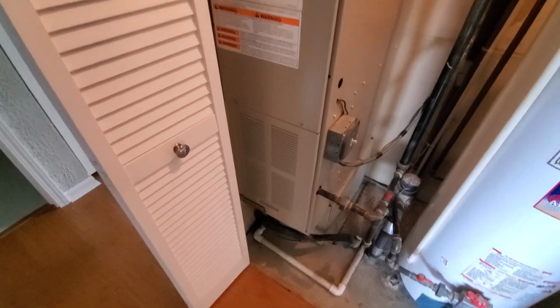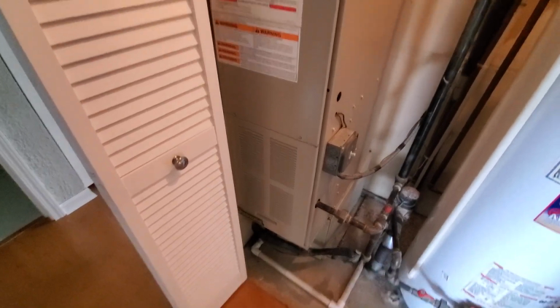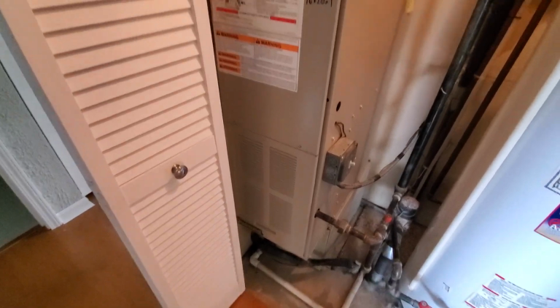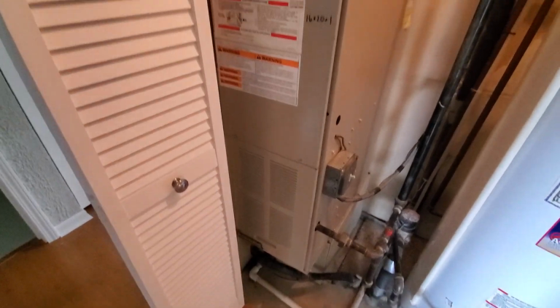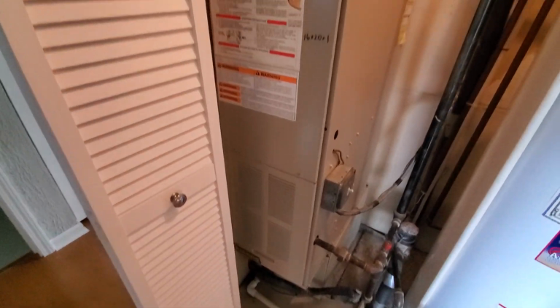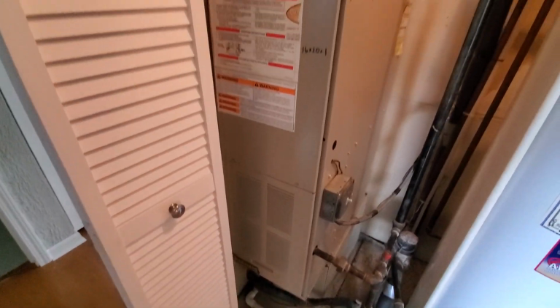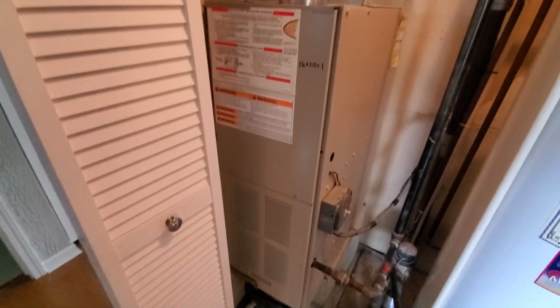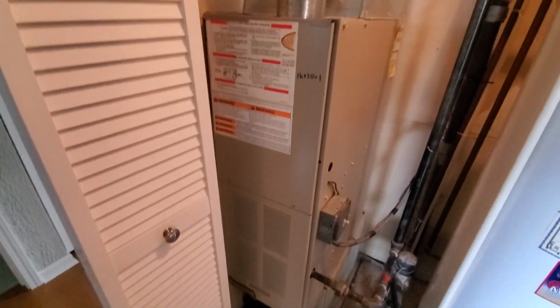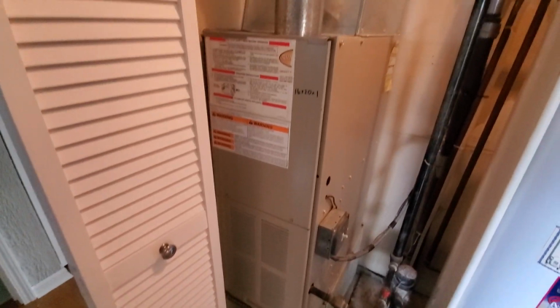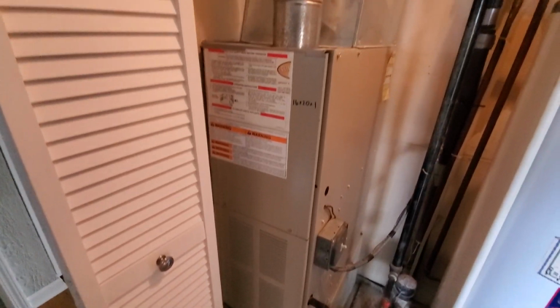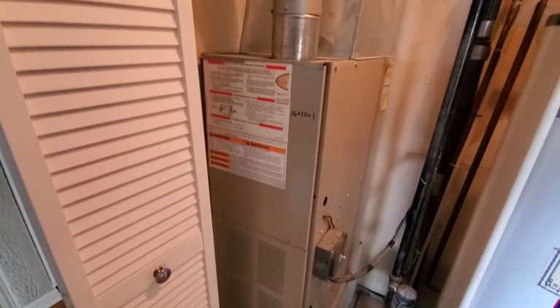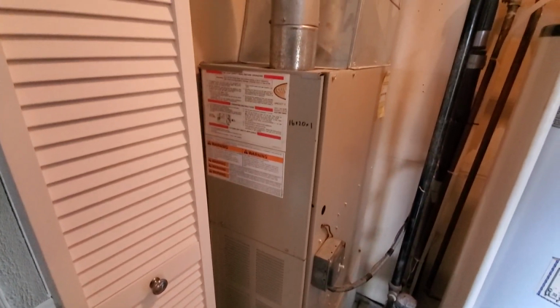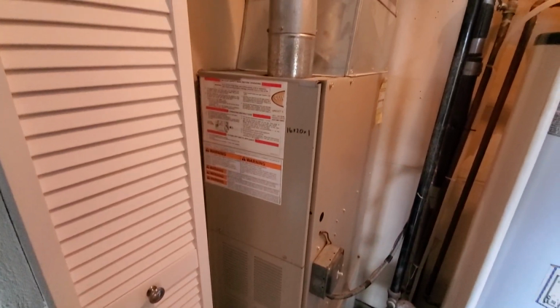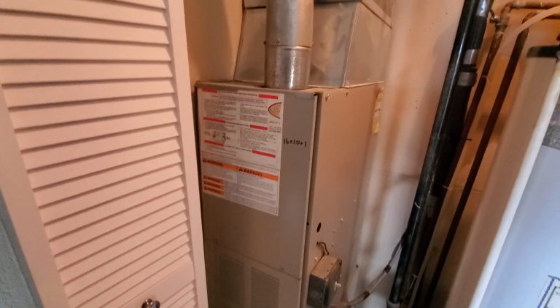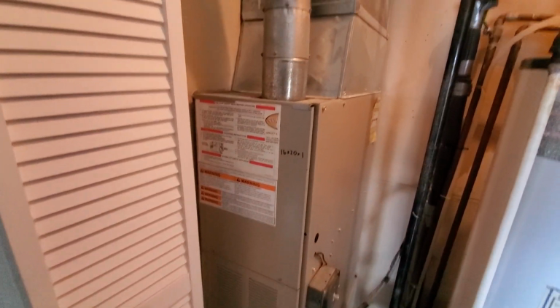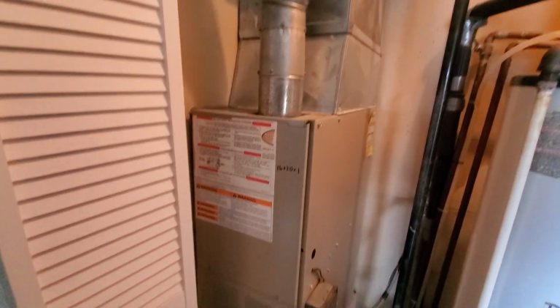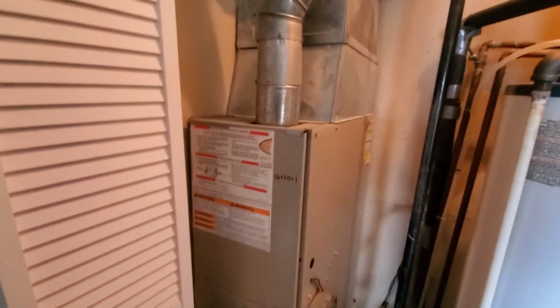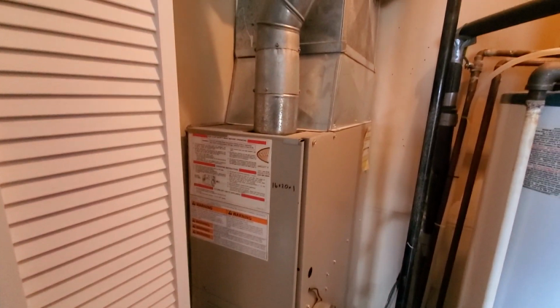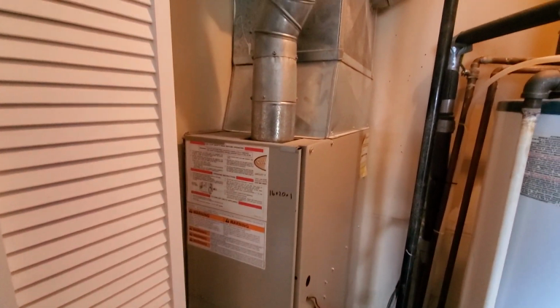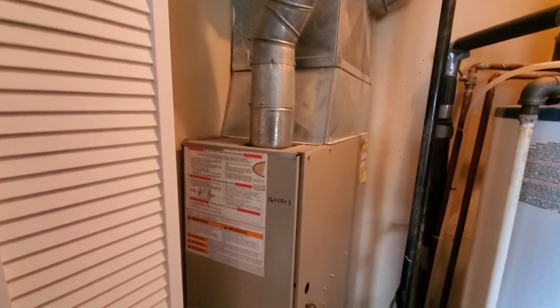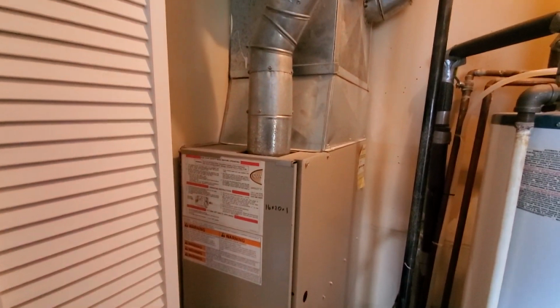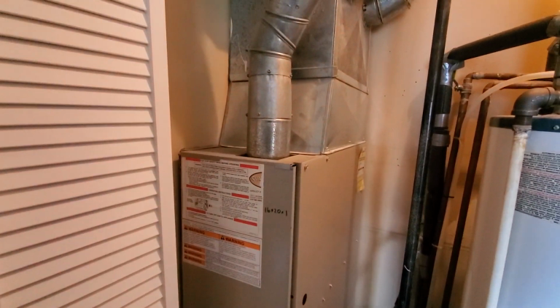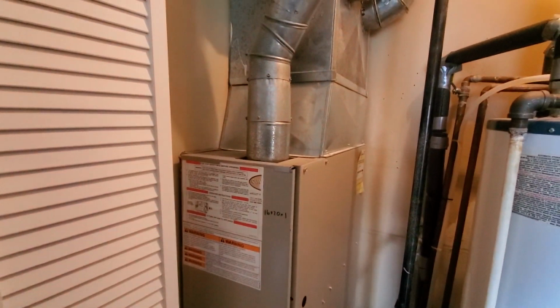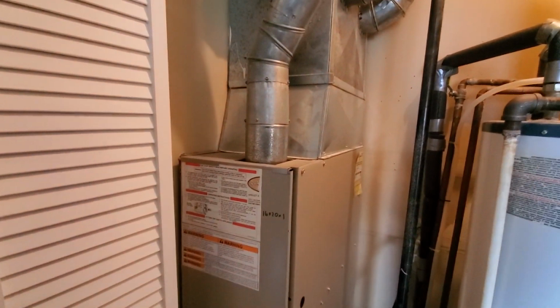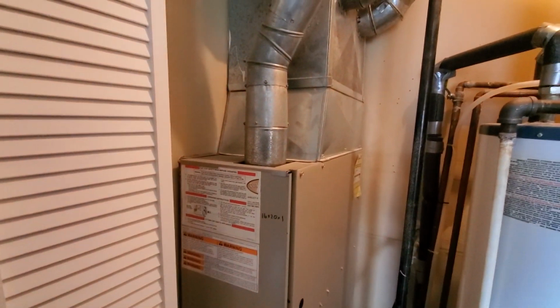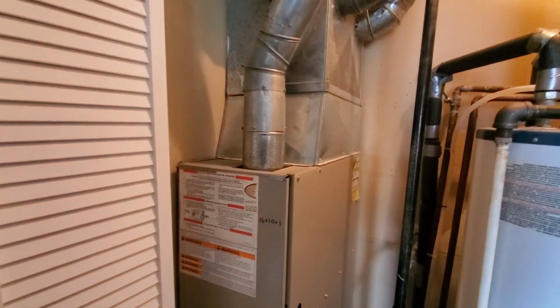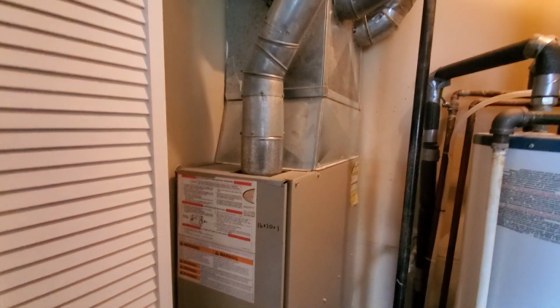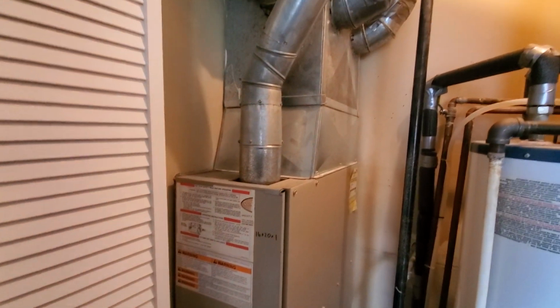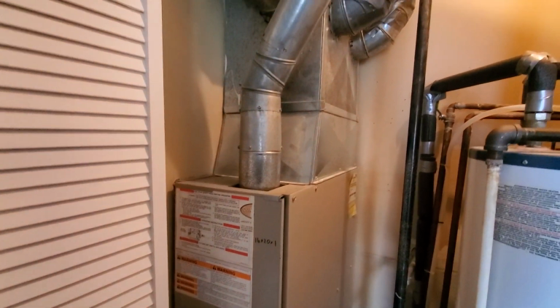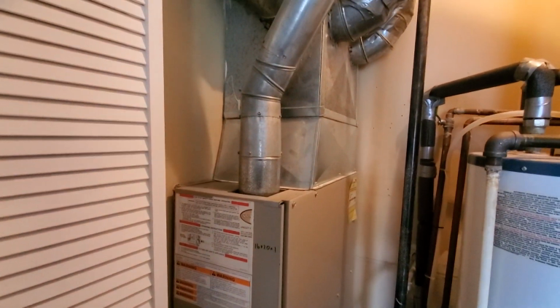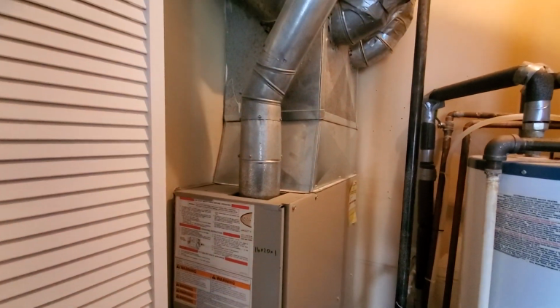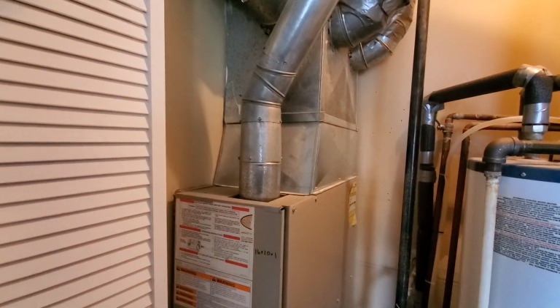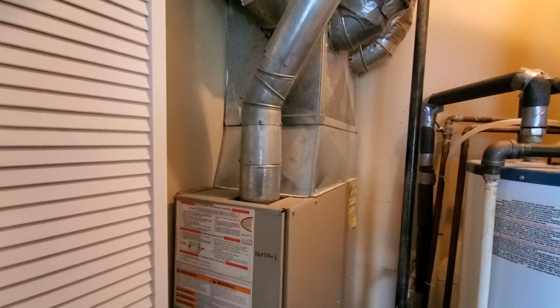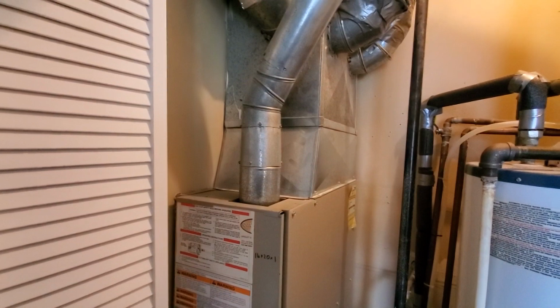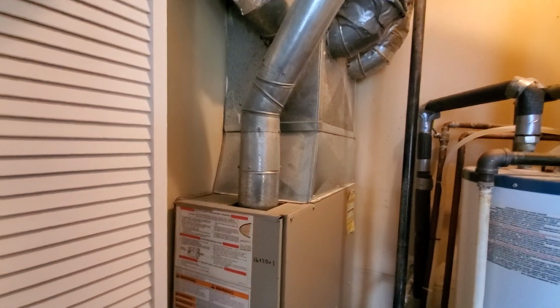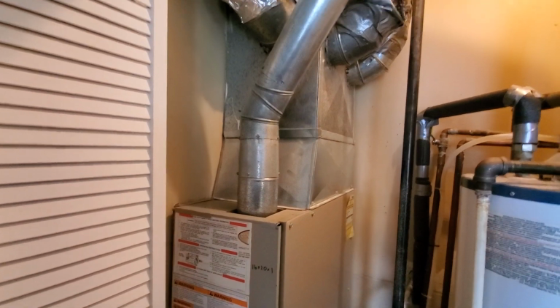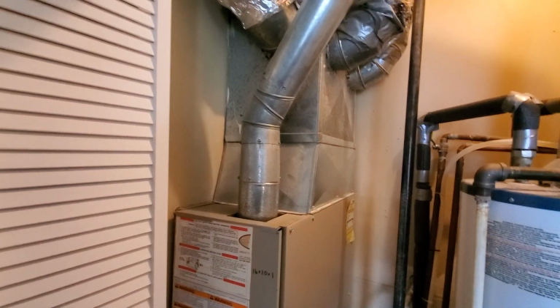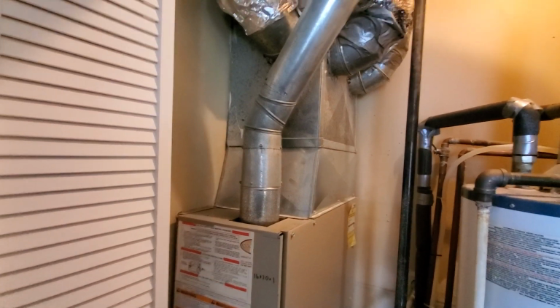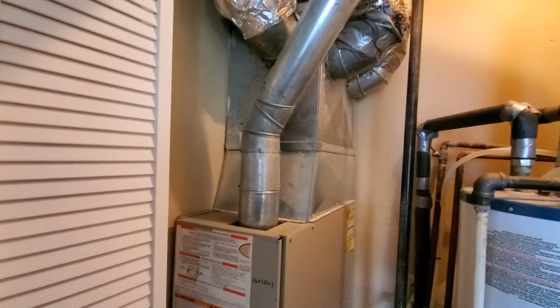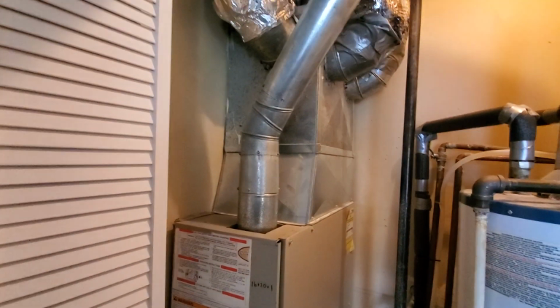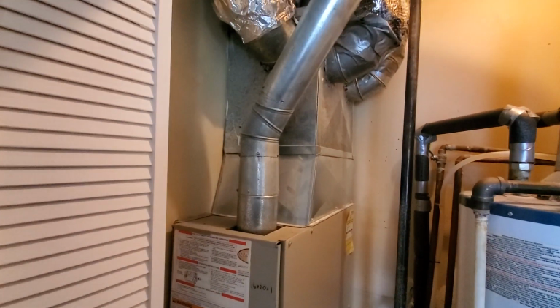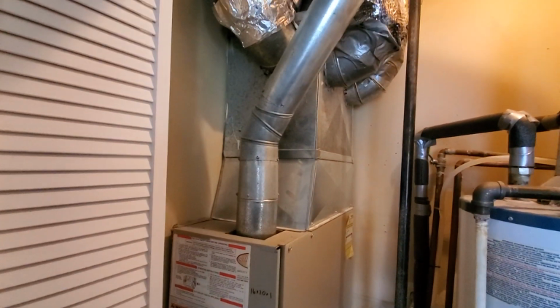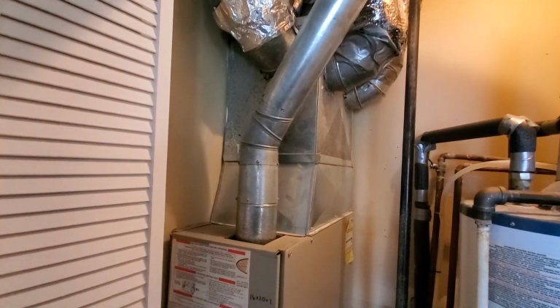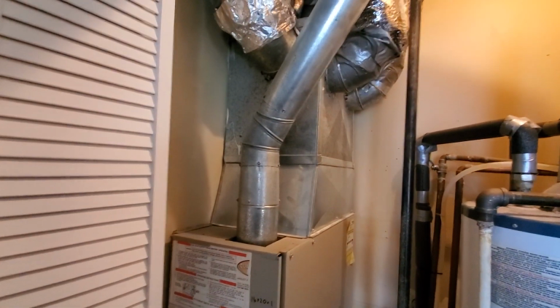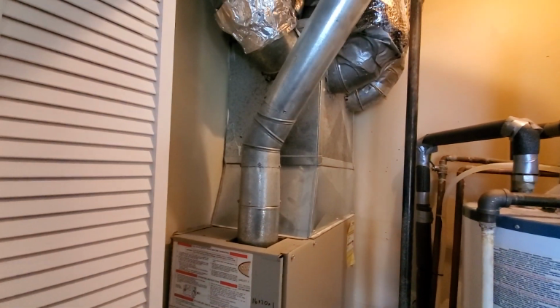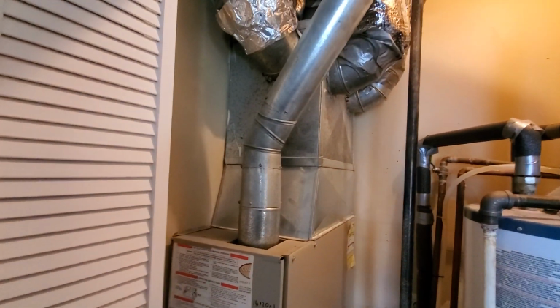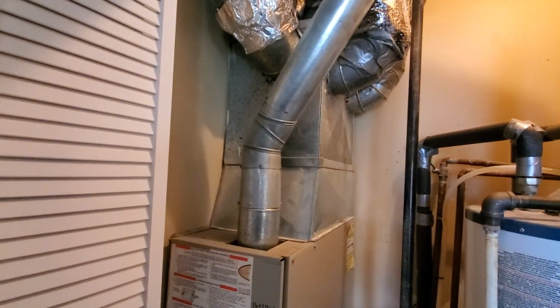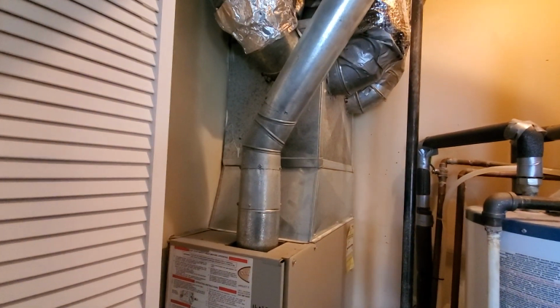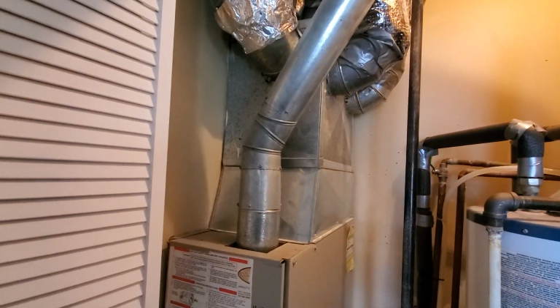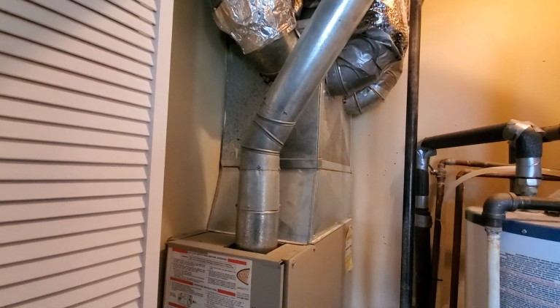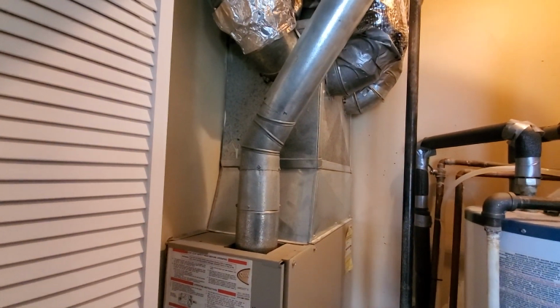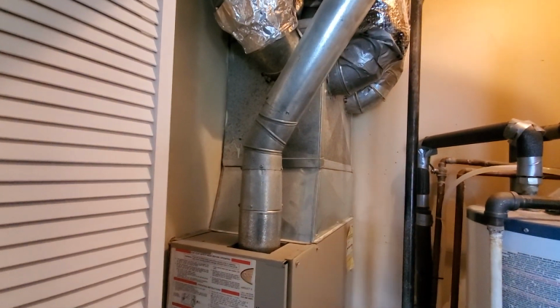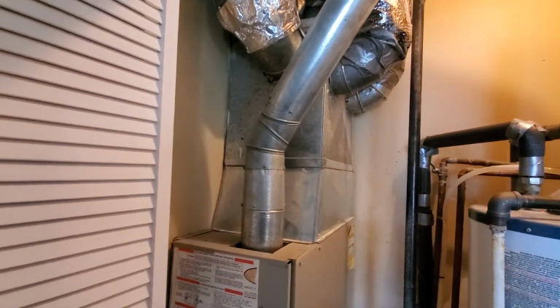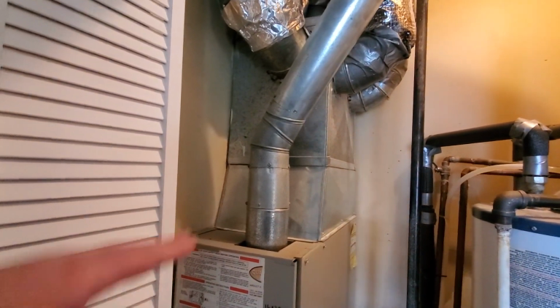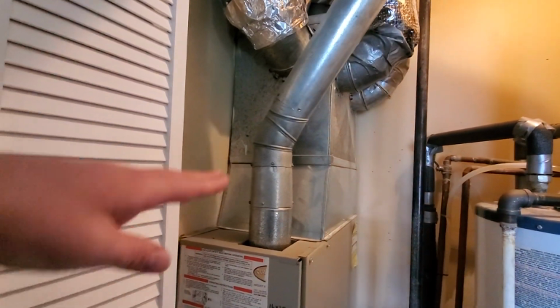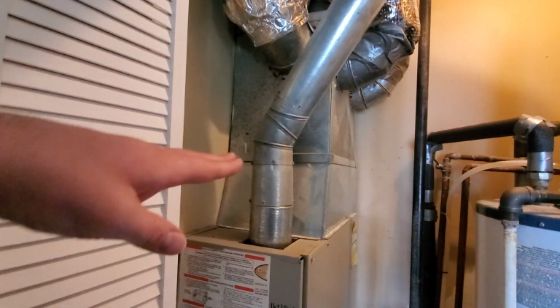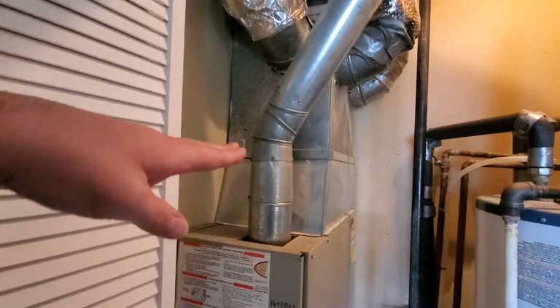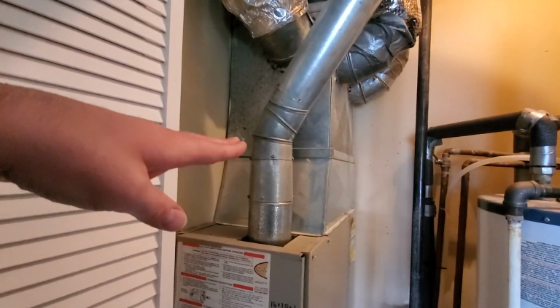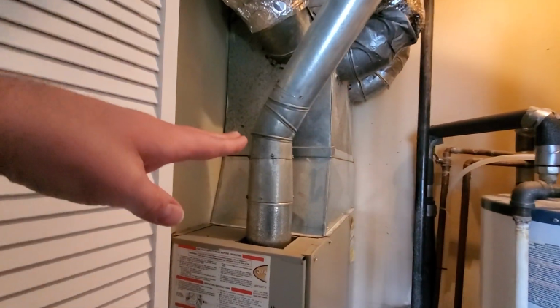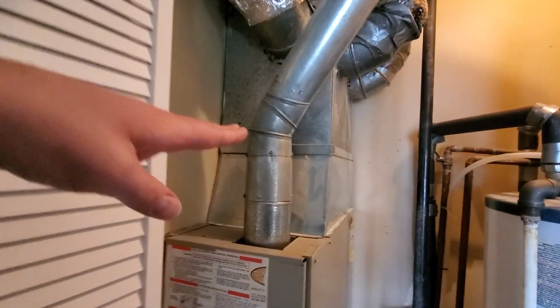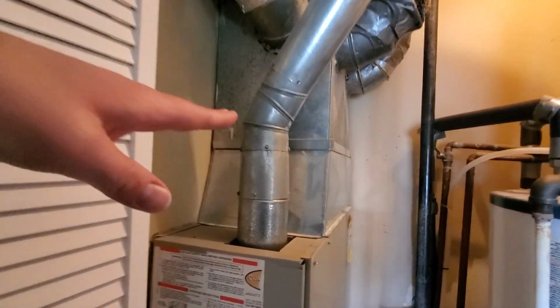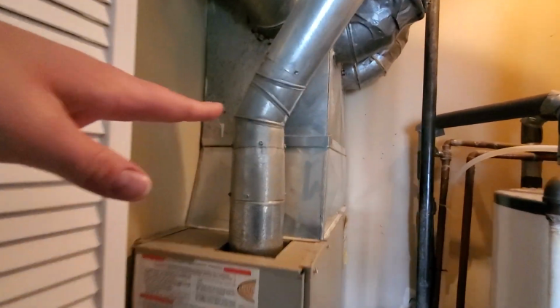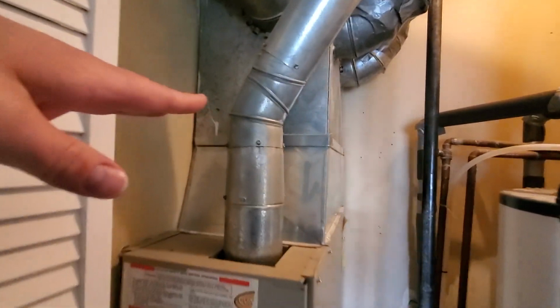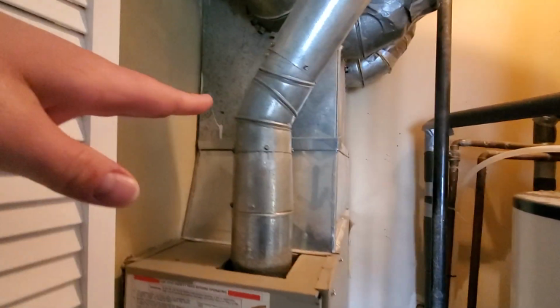Hi guys, Aaron here. We're looking at a downflow 80%, 14 inch wide. We're going to do a 12 by 20 by one filter up here.